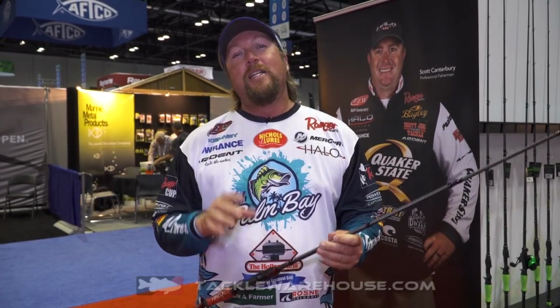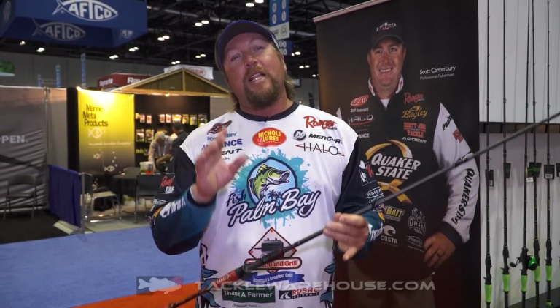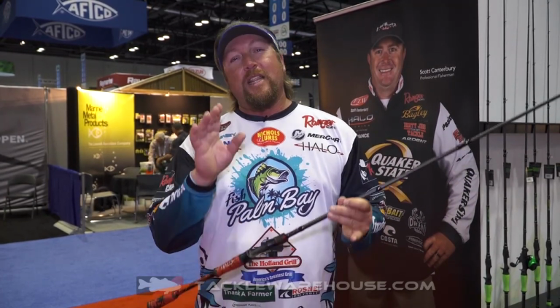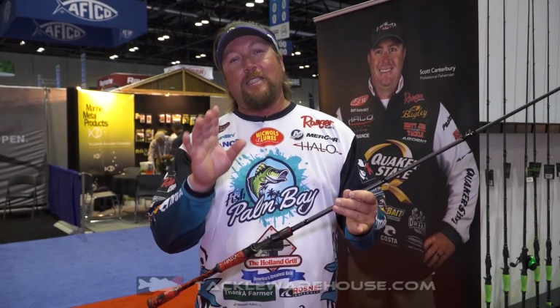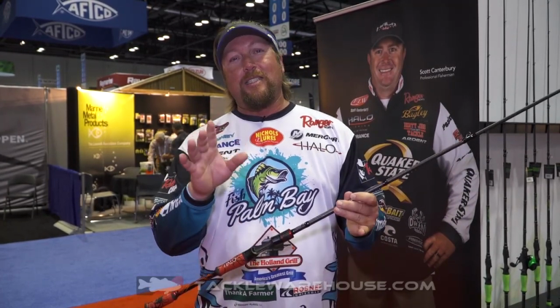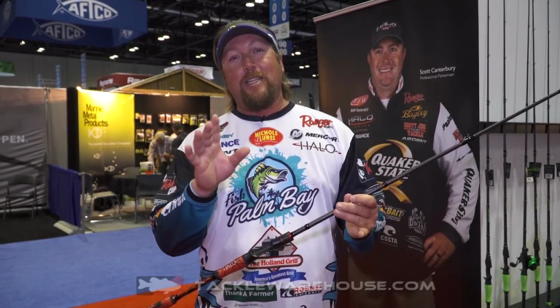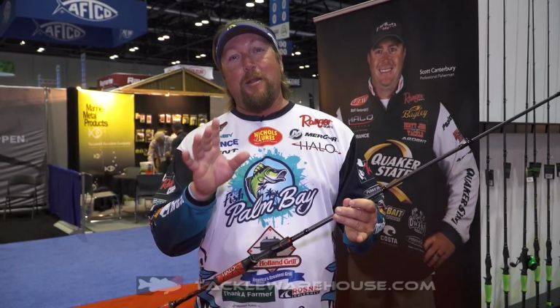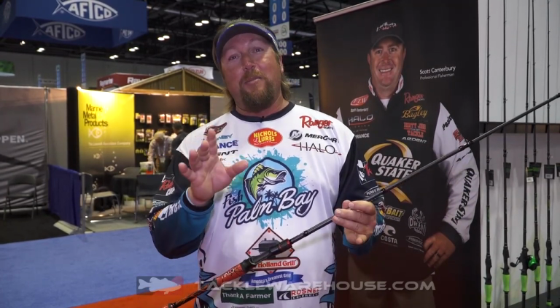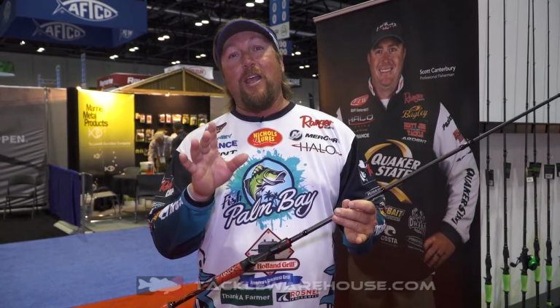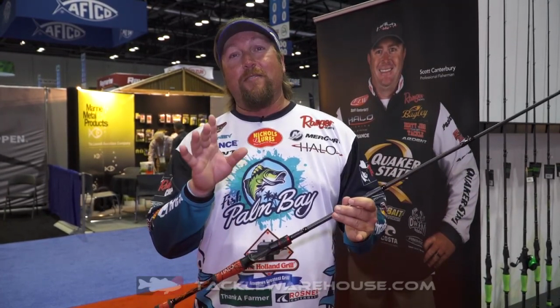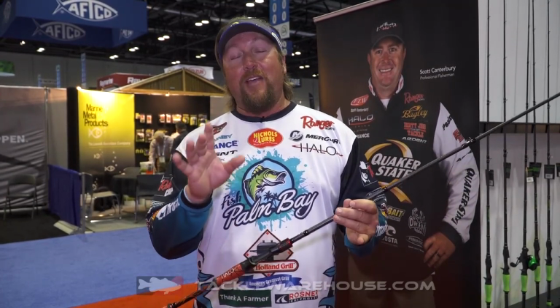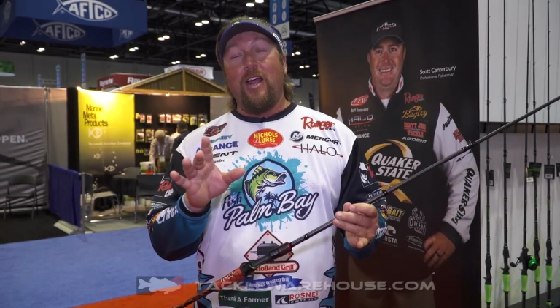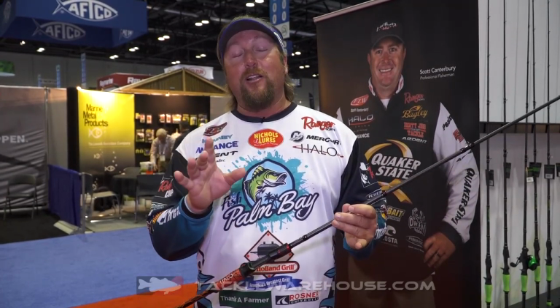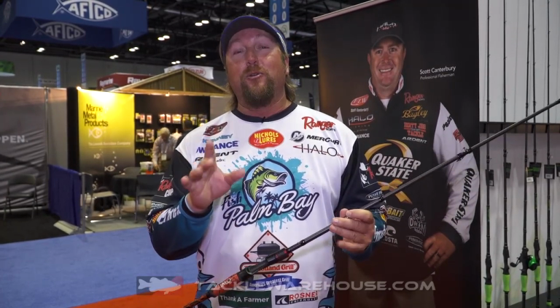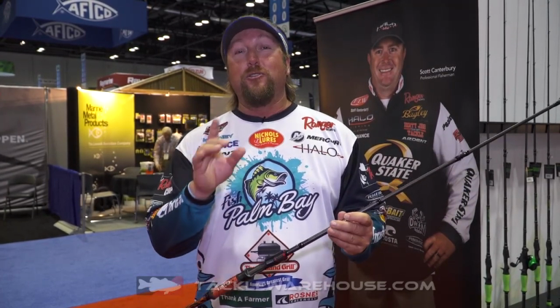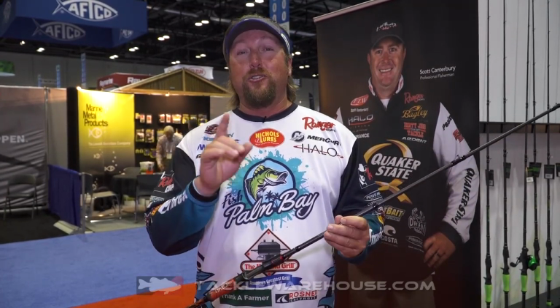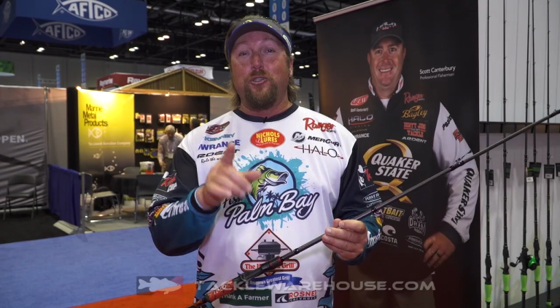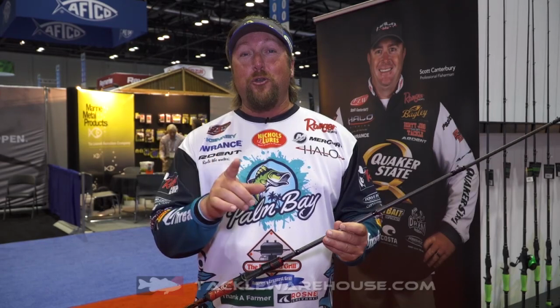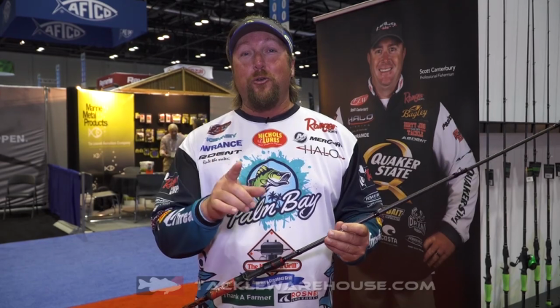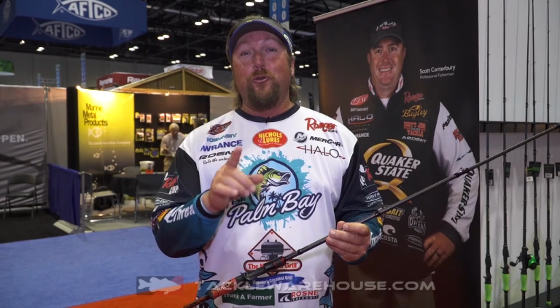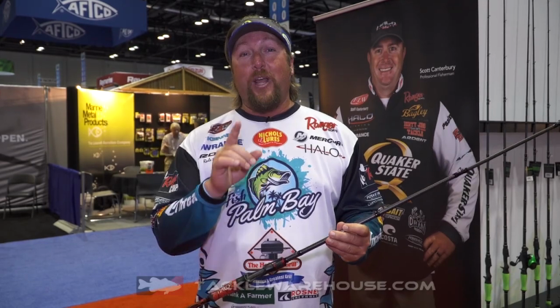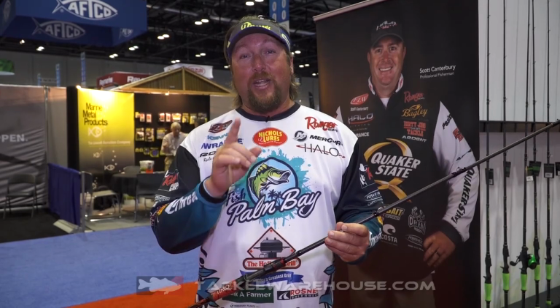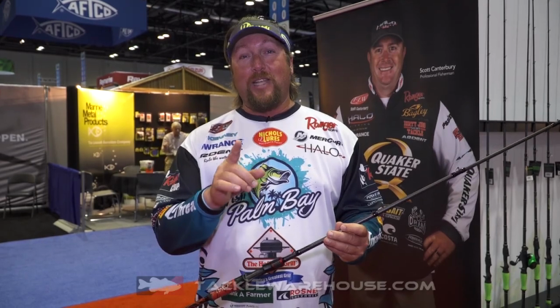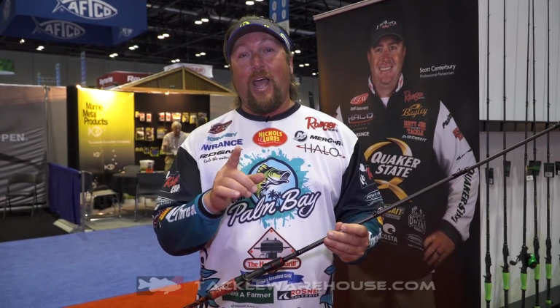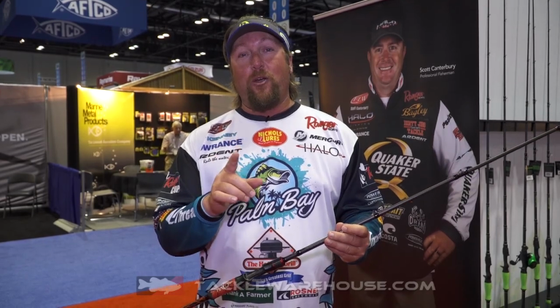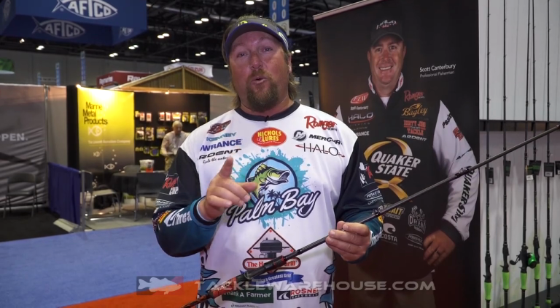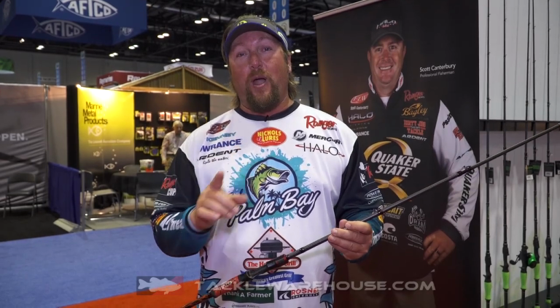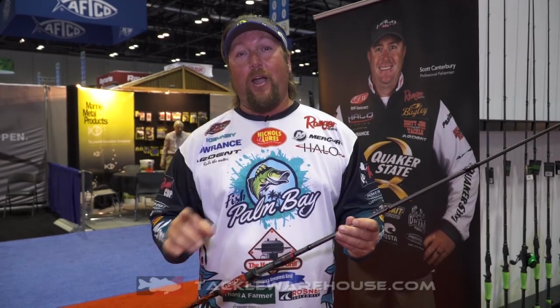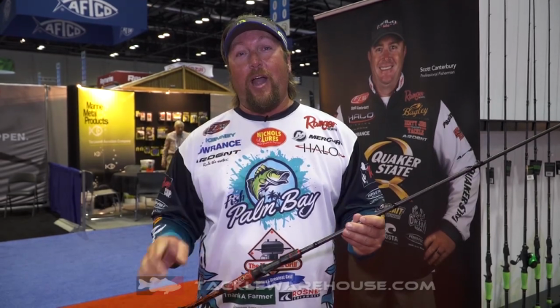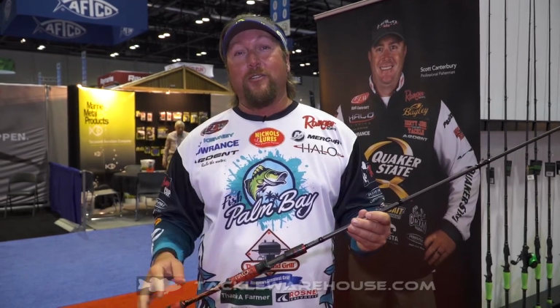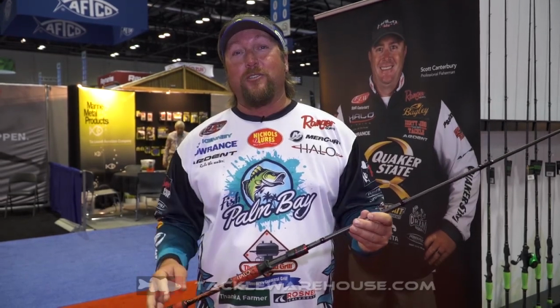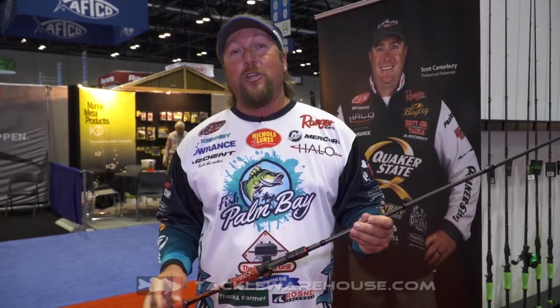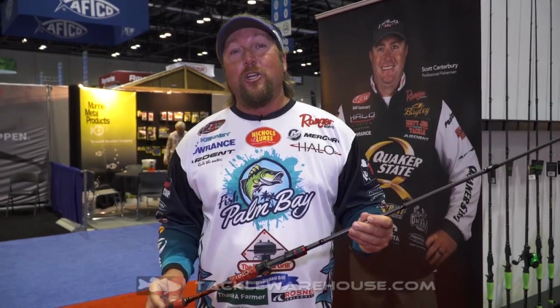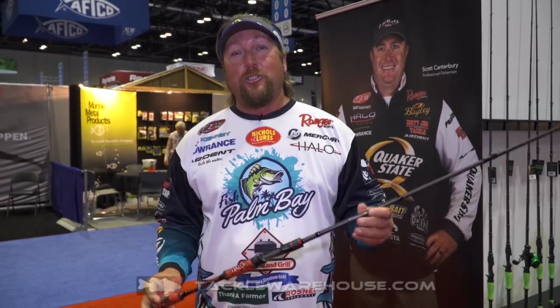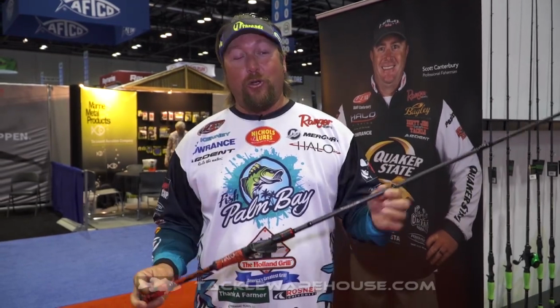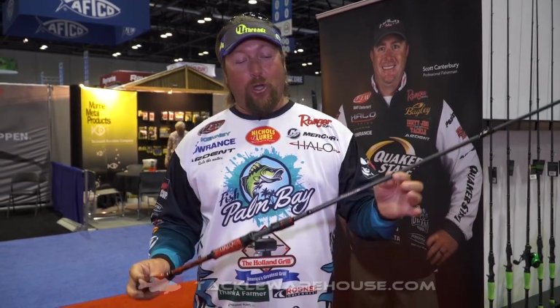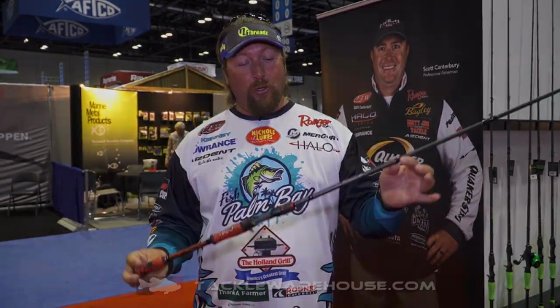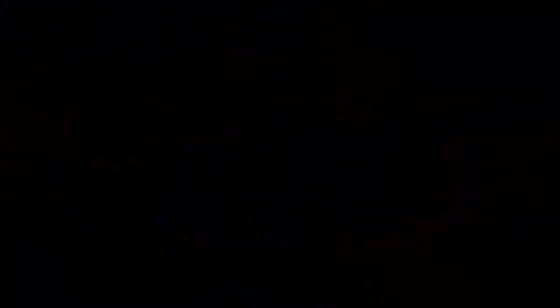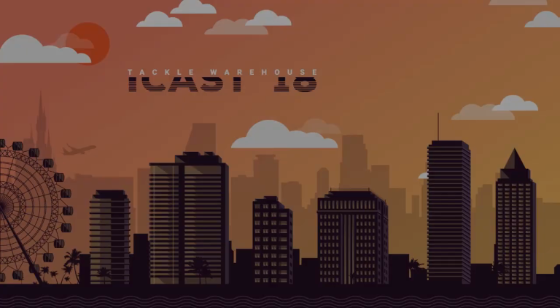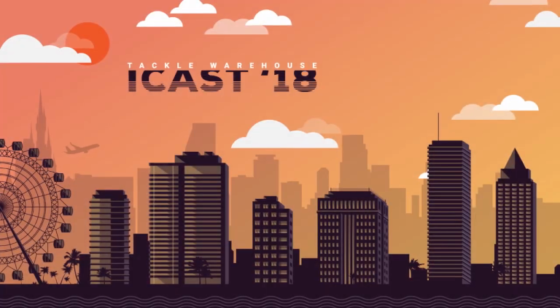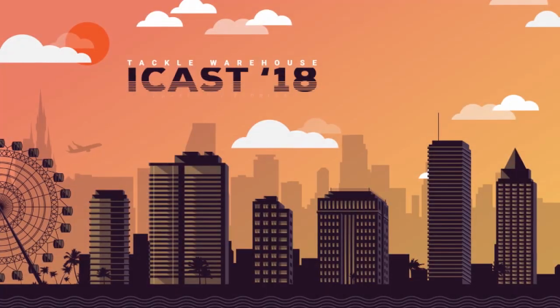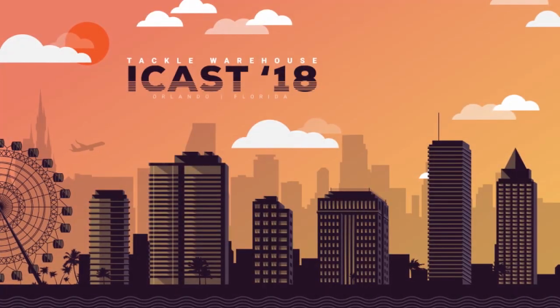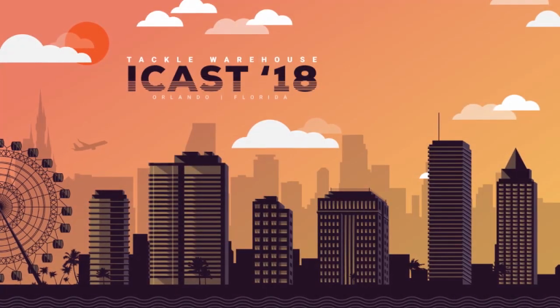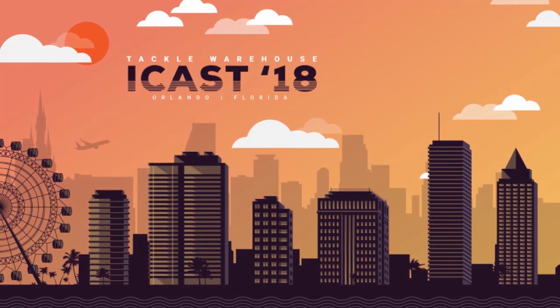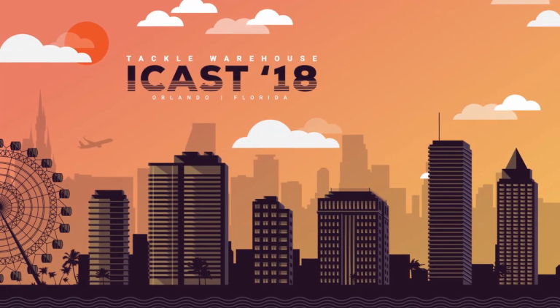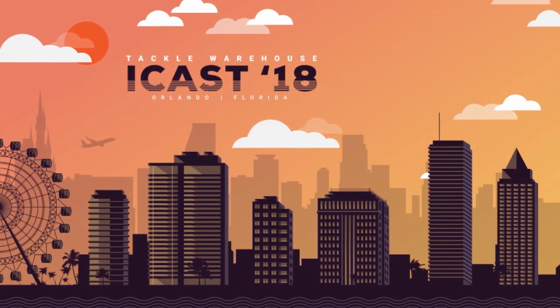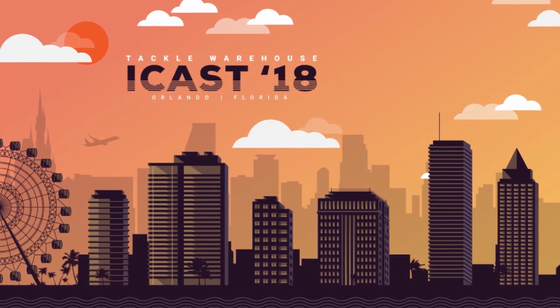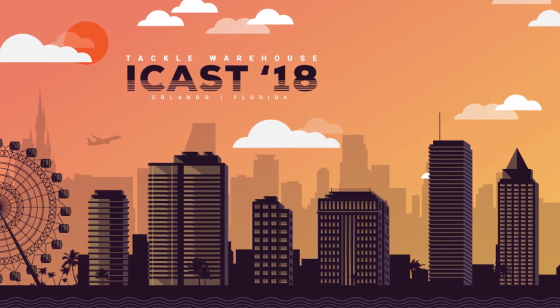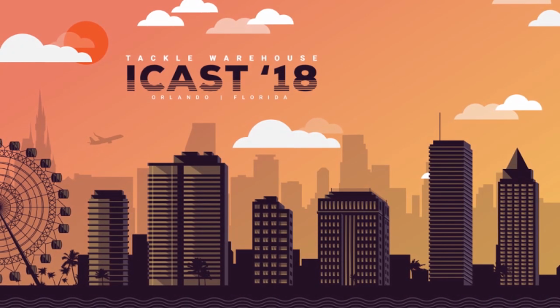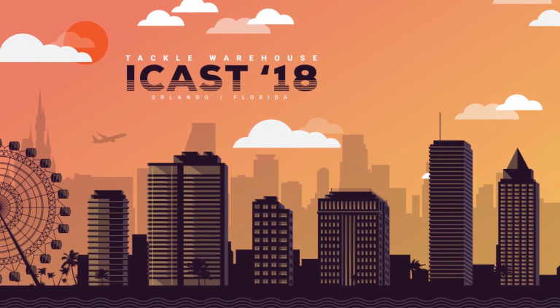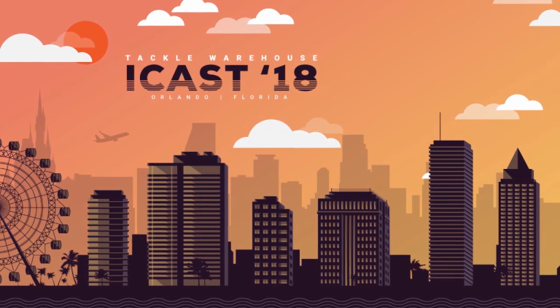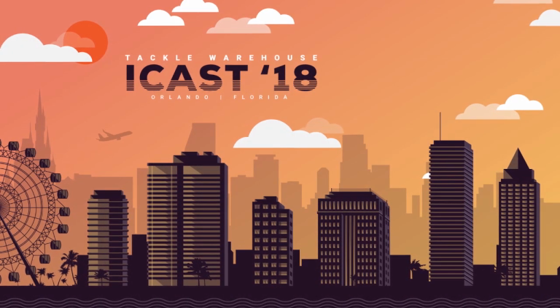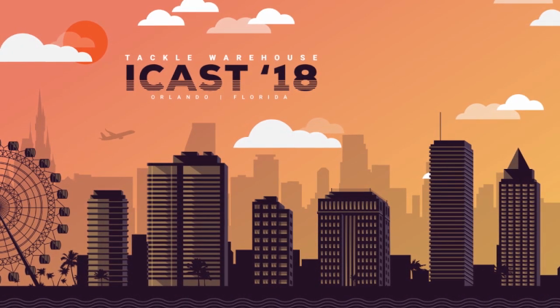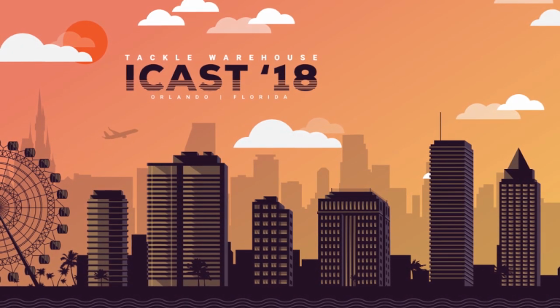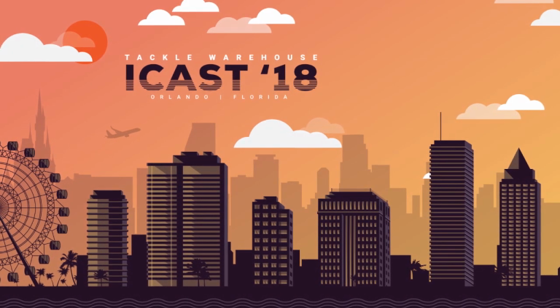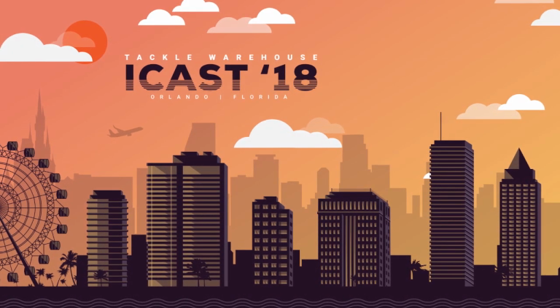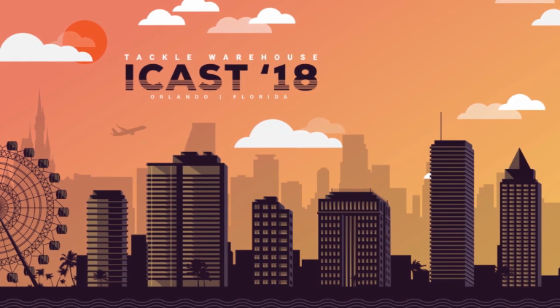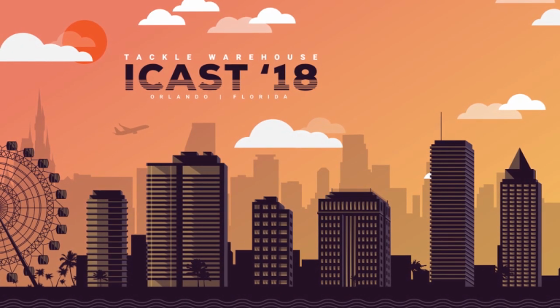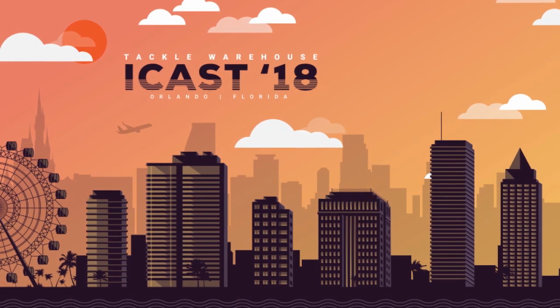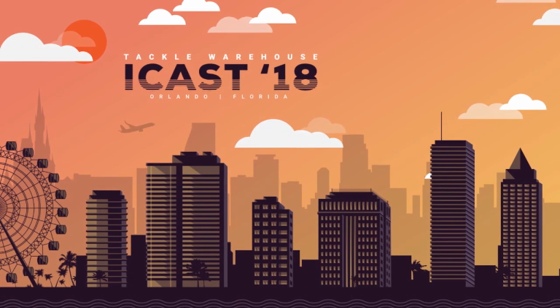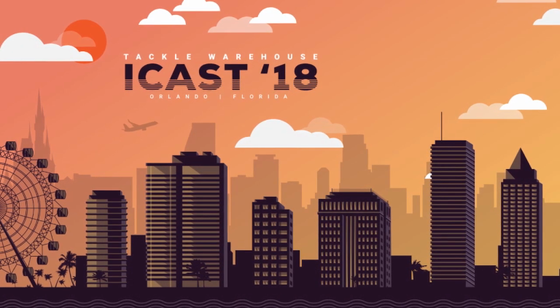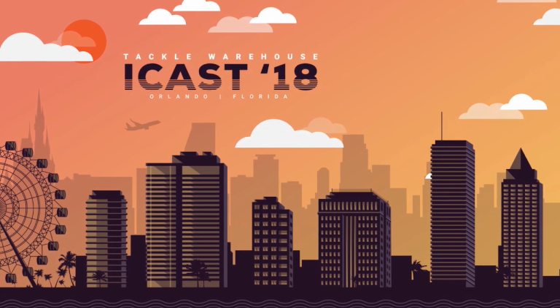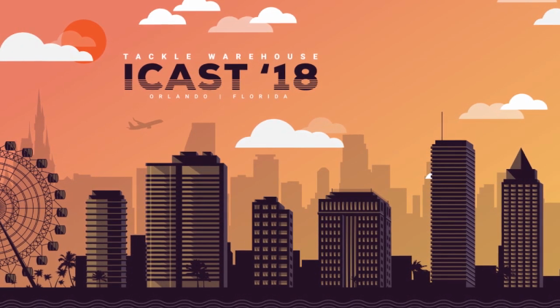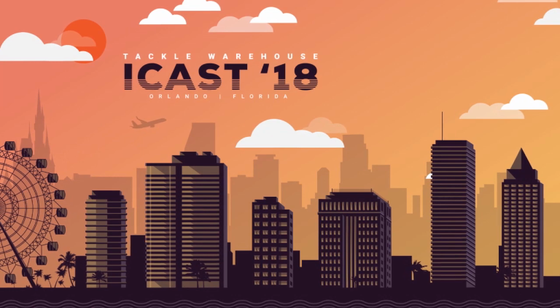This is going to be available soon at Tackle Warehouse, so go check them out. The Halo Black Widow series.